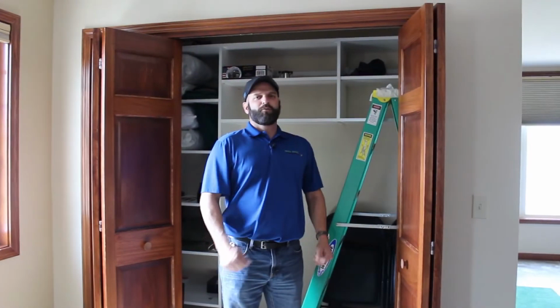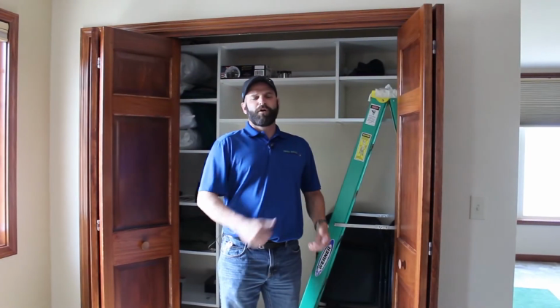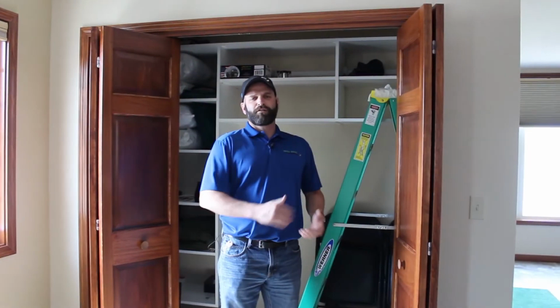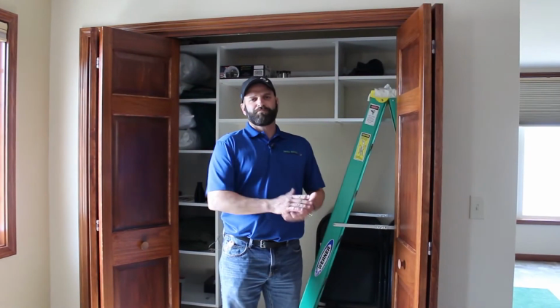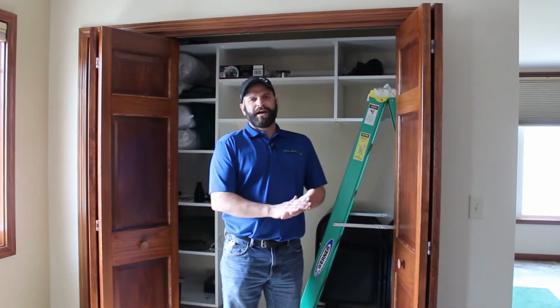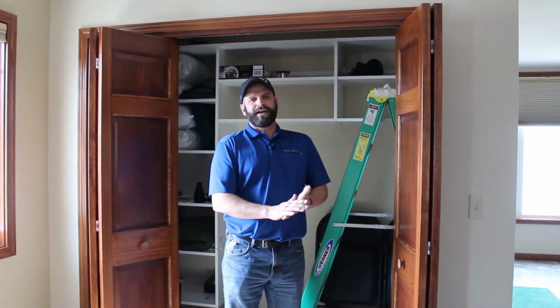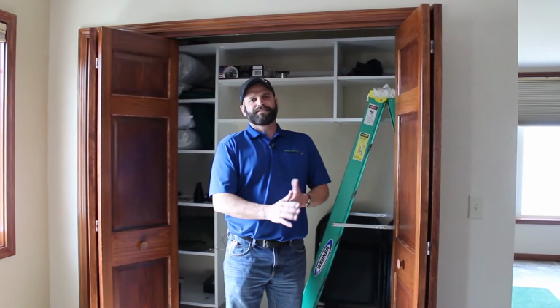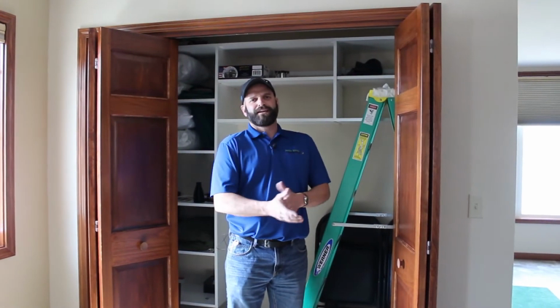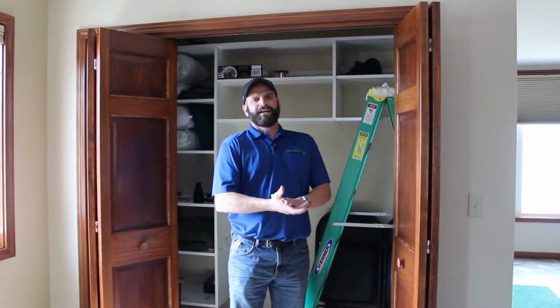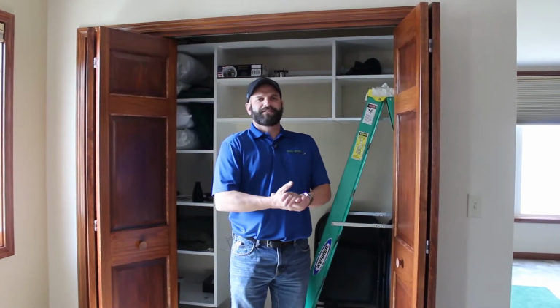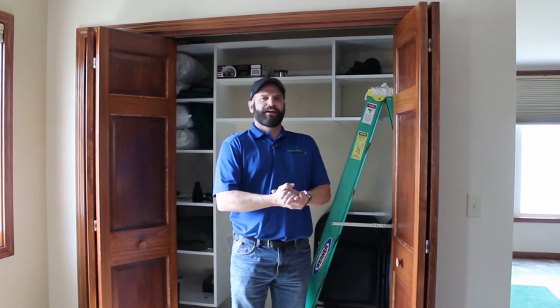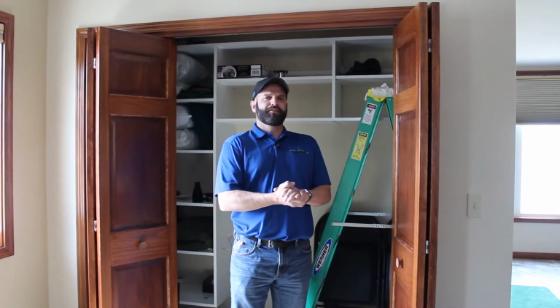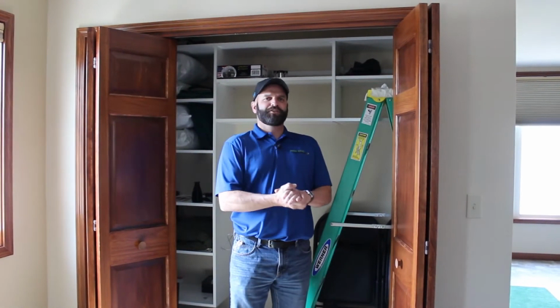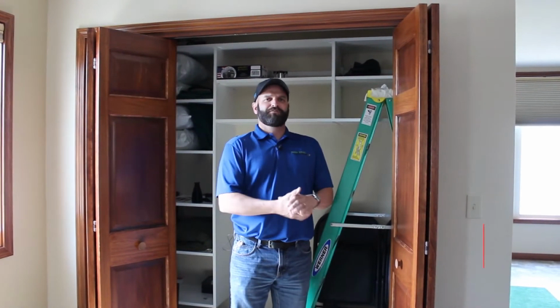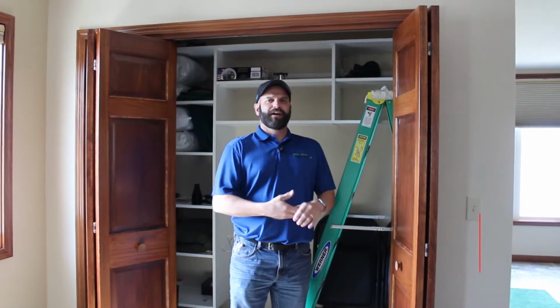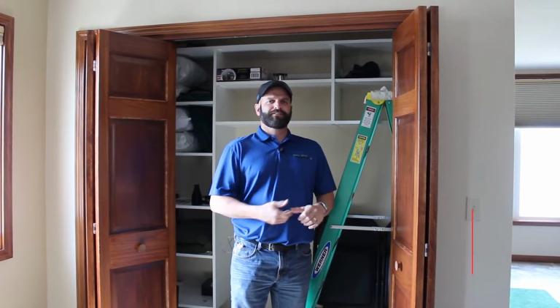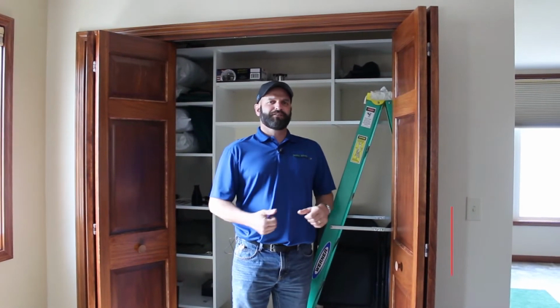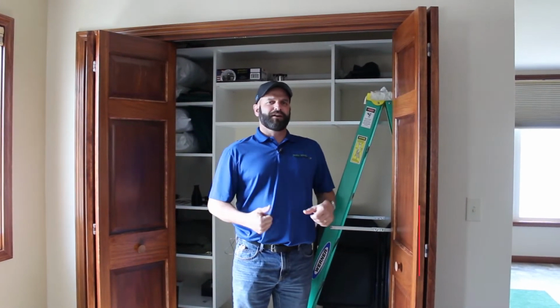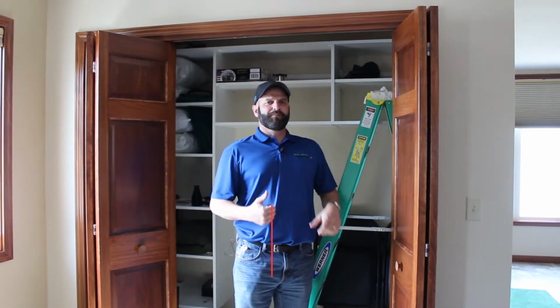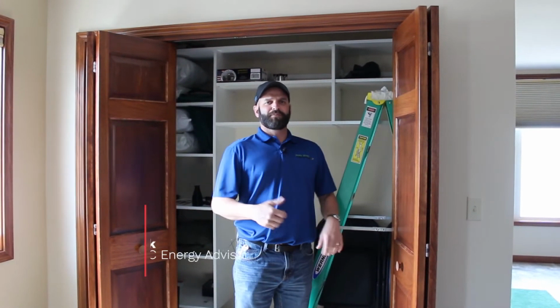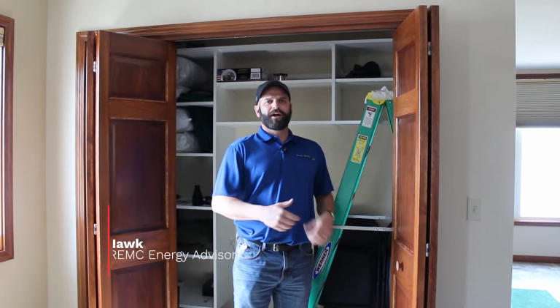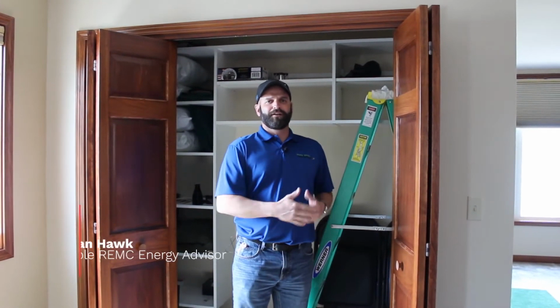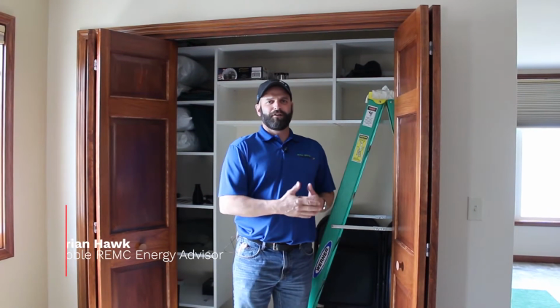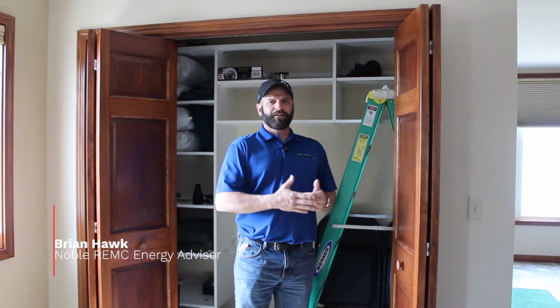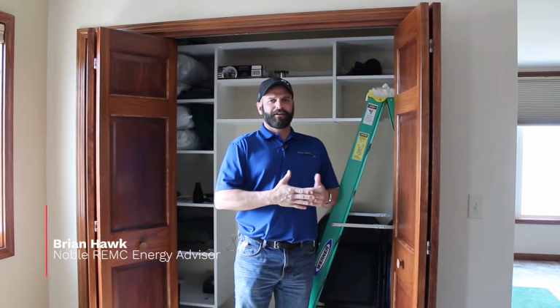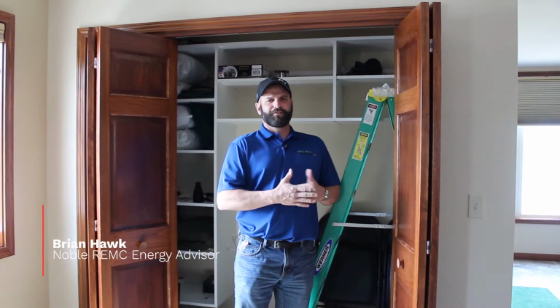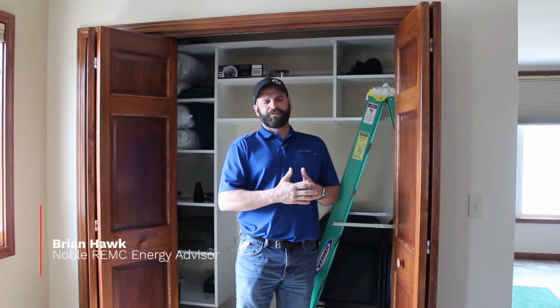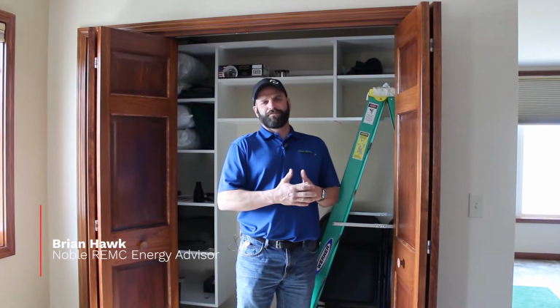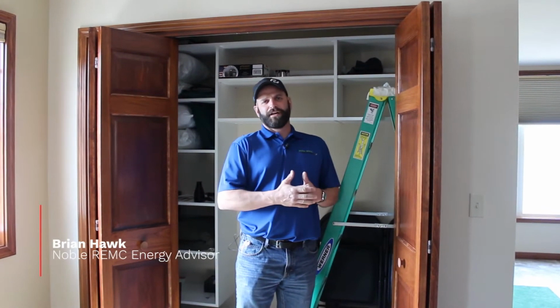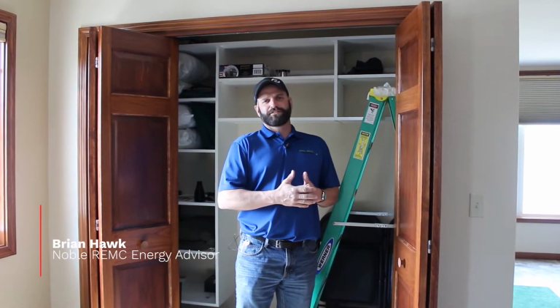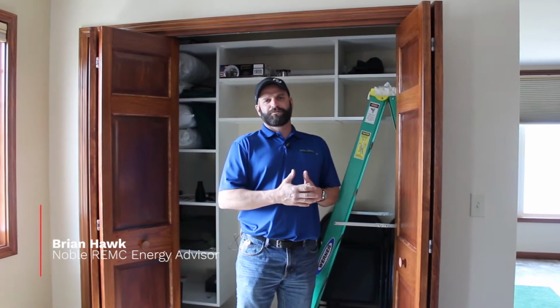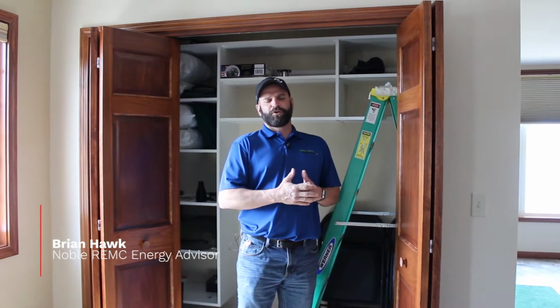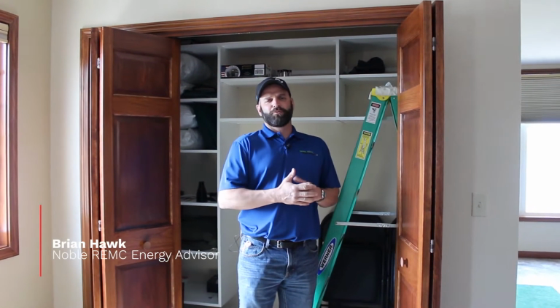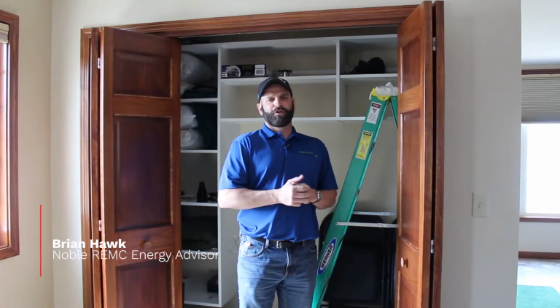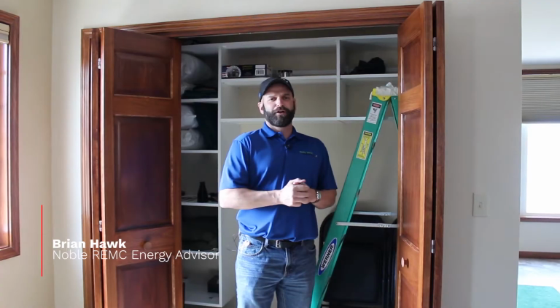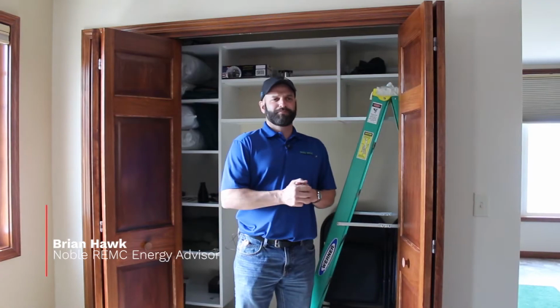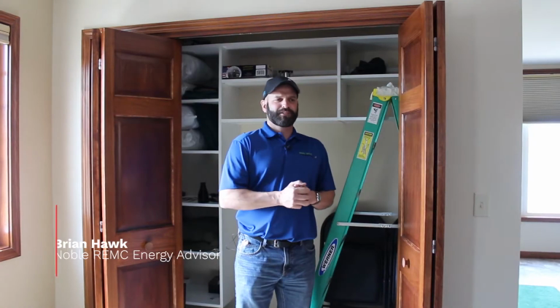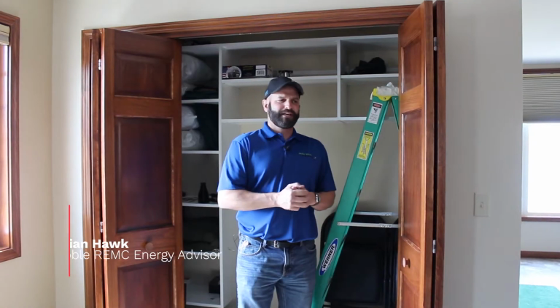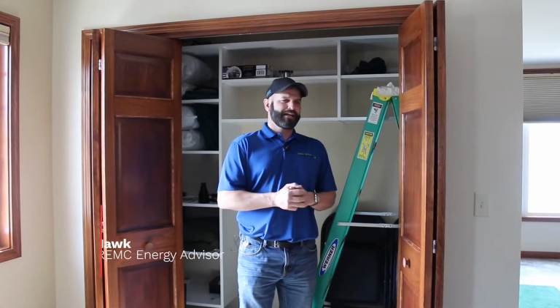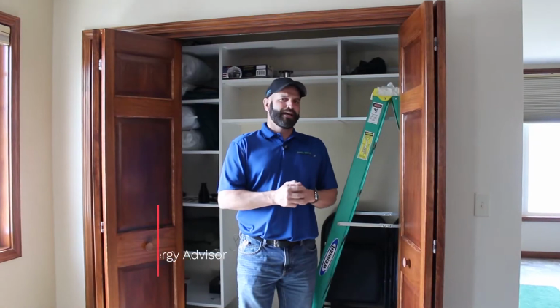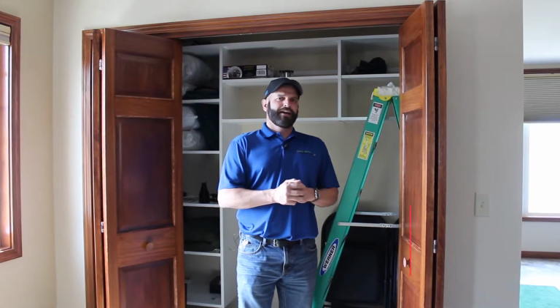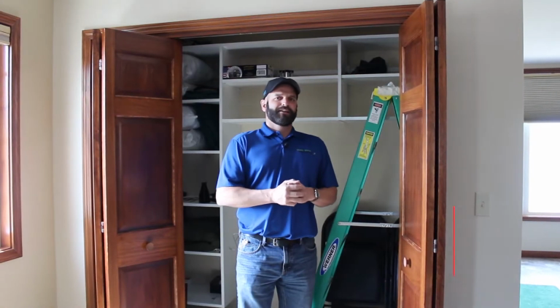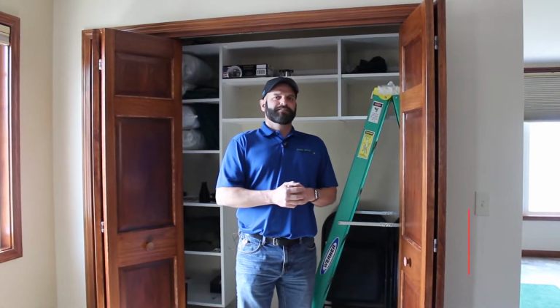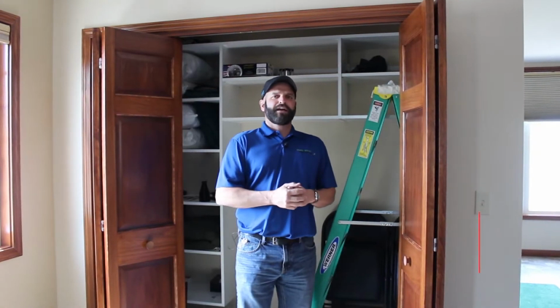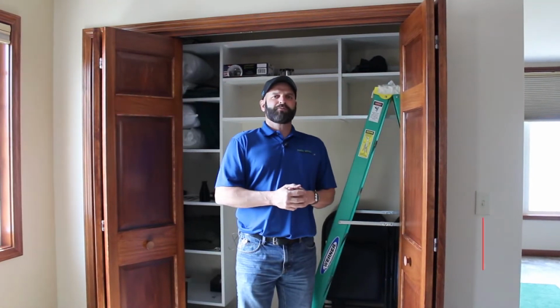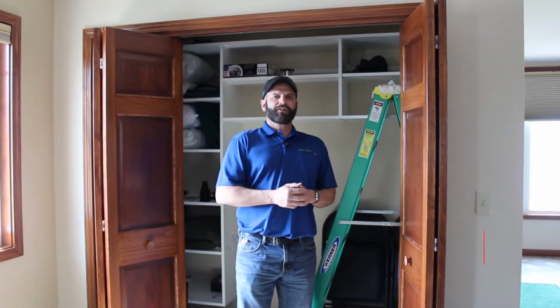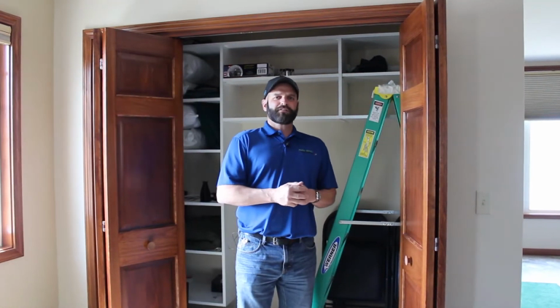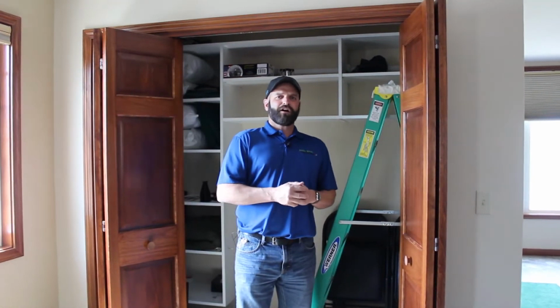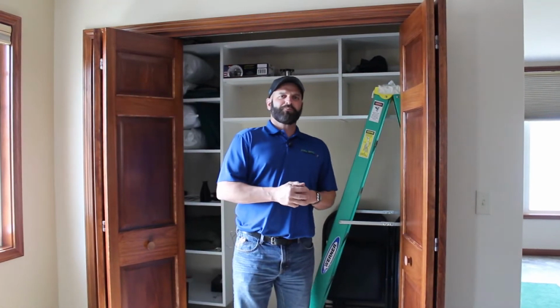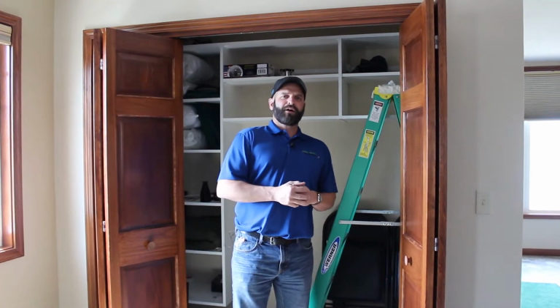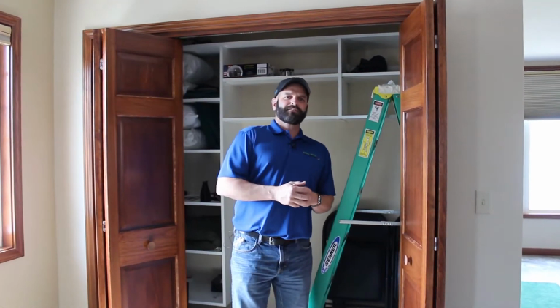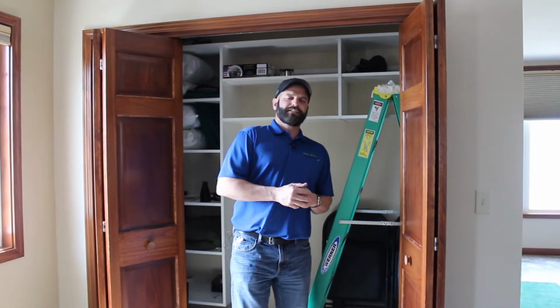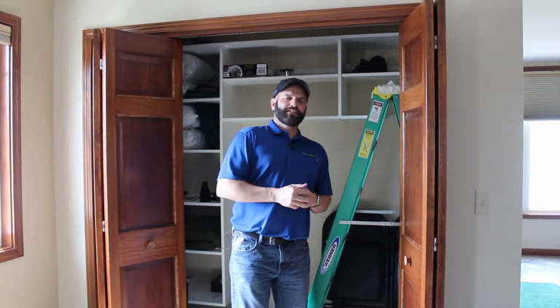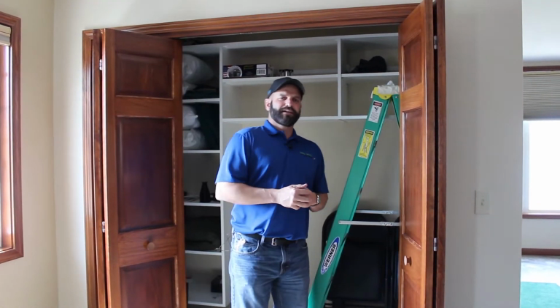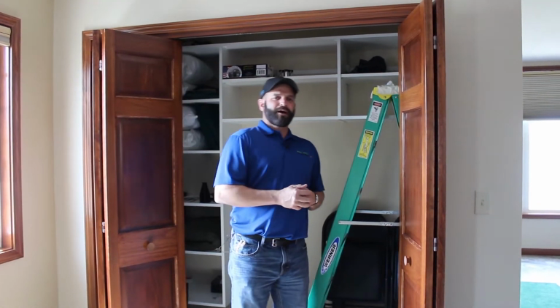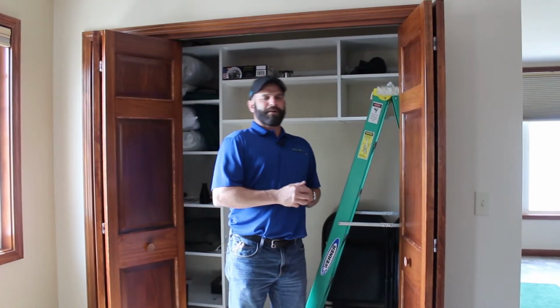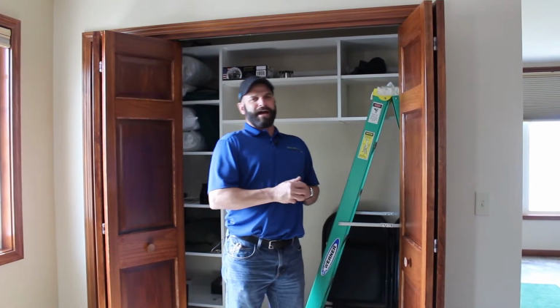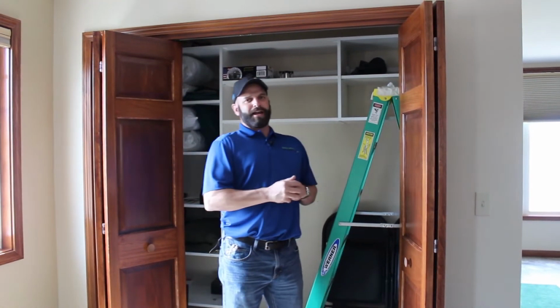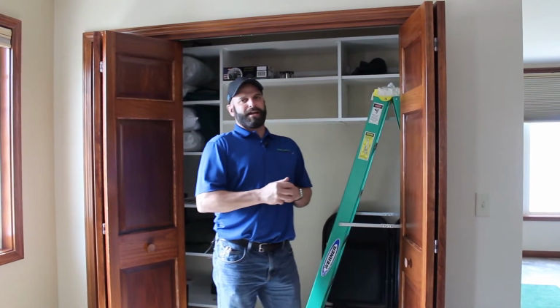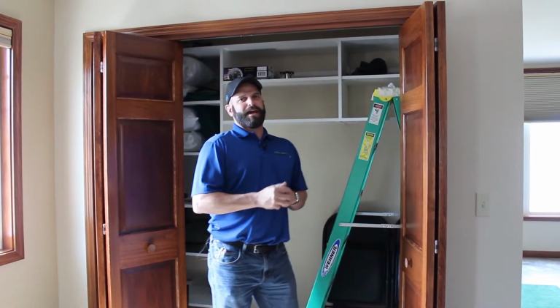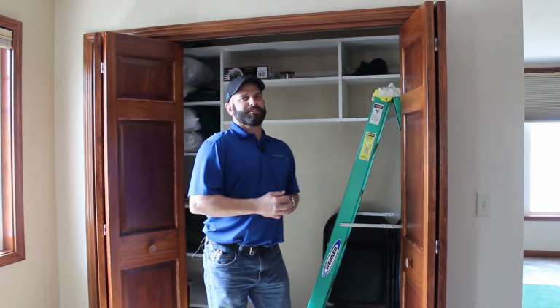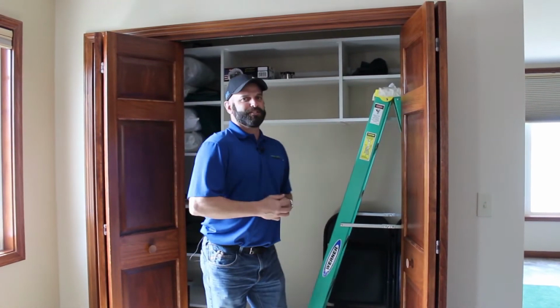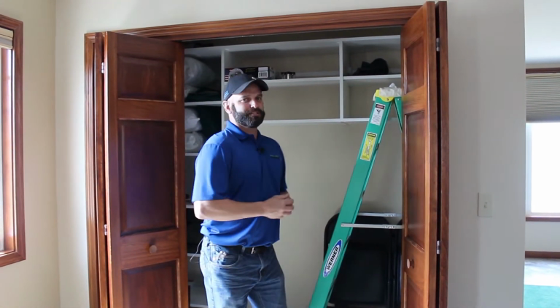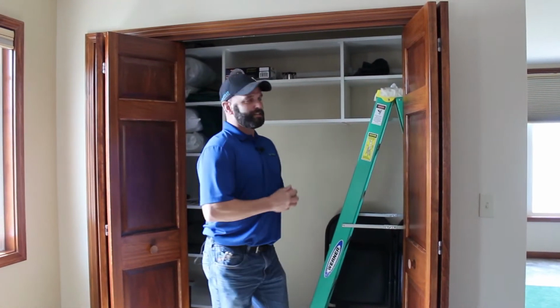Welcome back to Ask the Energy Advisor. I'm Brian Hawk, the Energy Advisor for Noble REMC. Today we're going to talk about sealing up attic hatches.